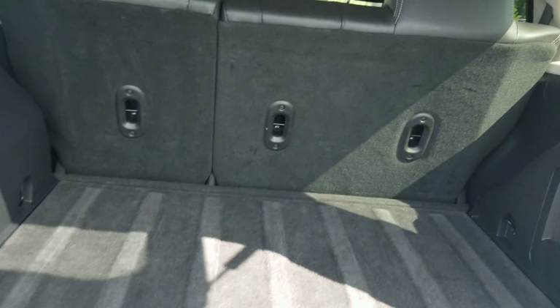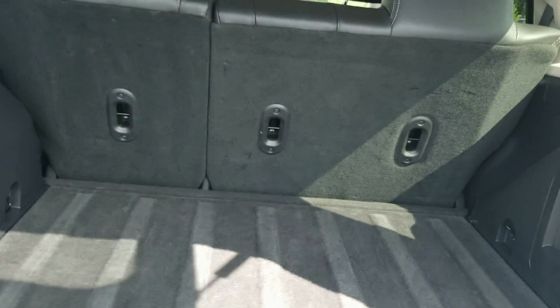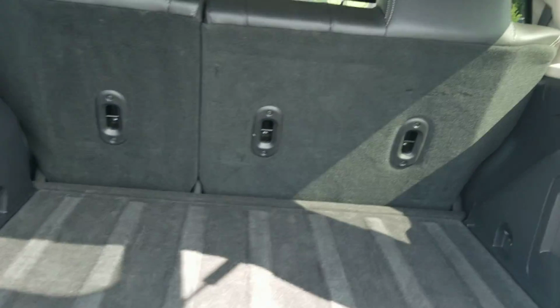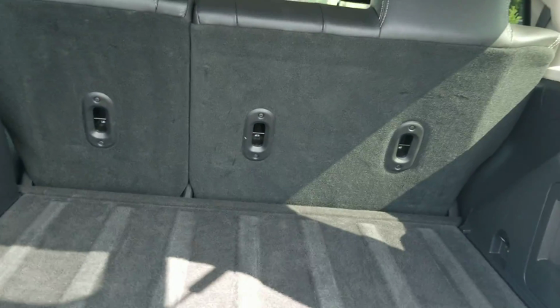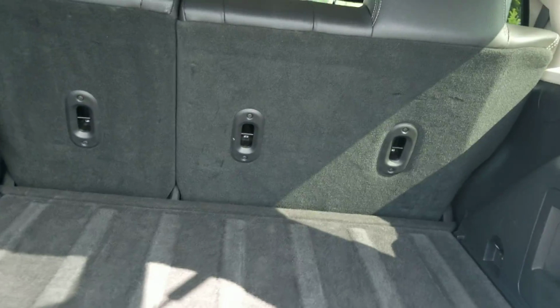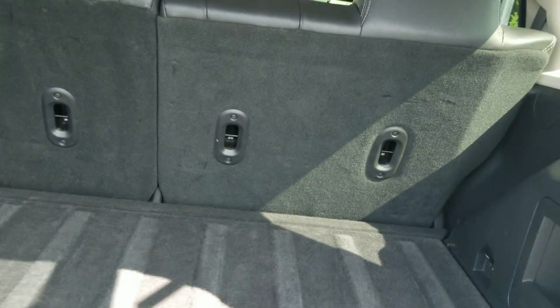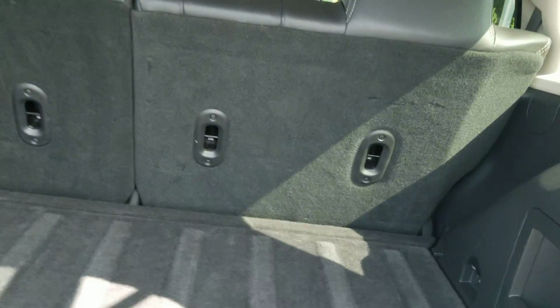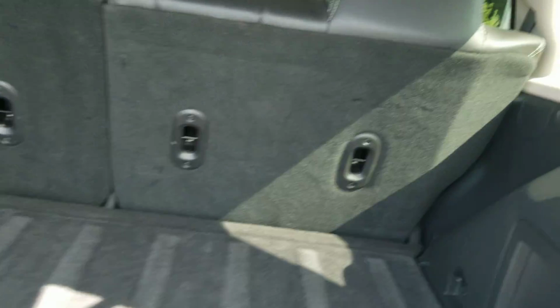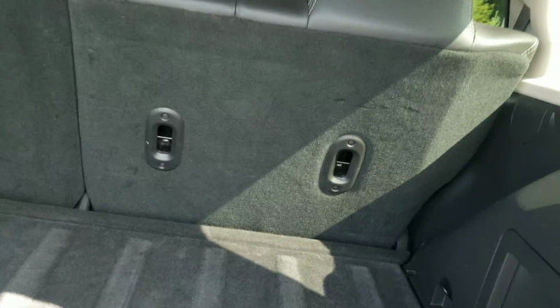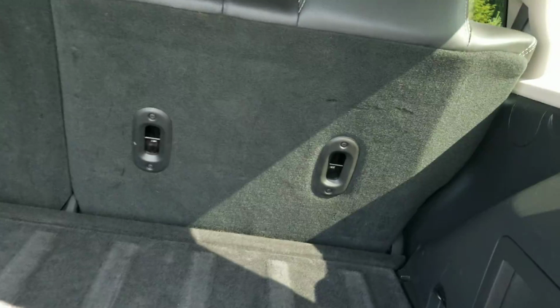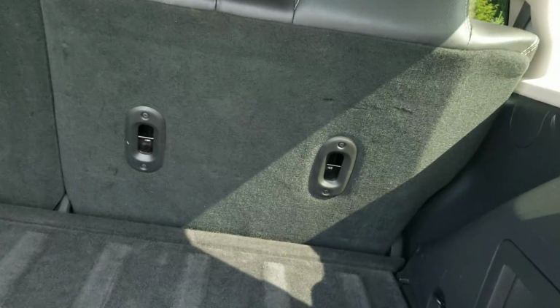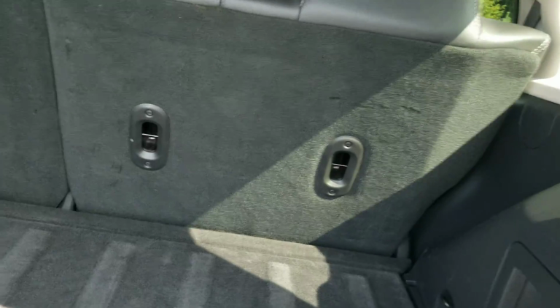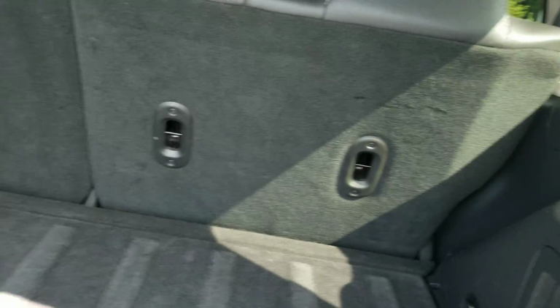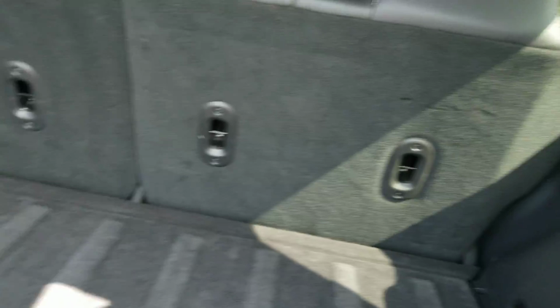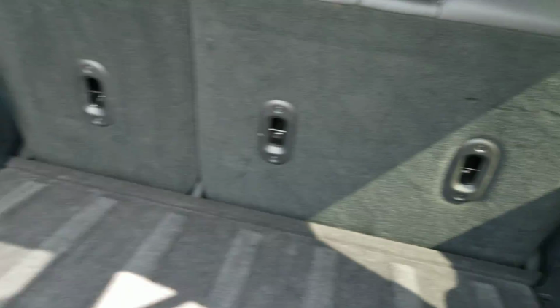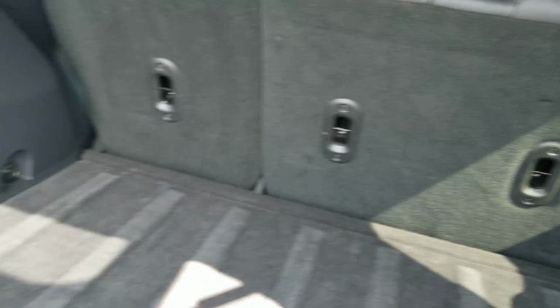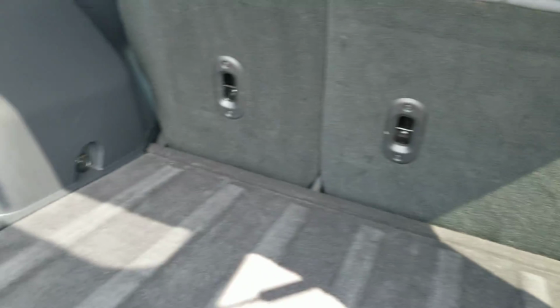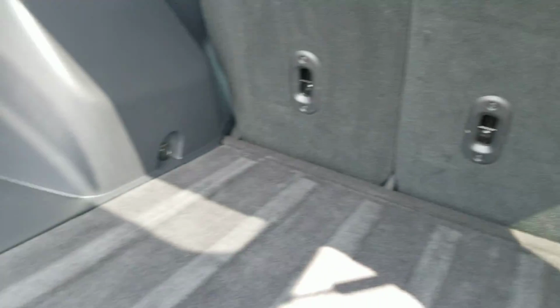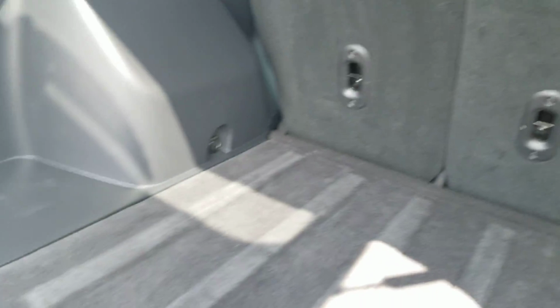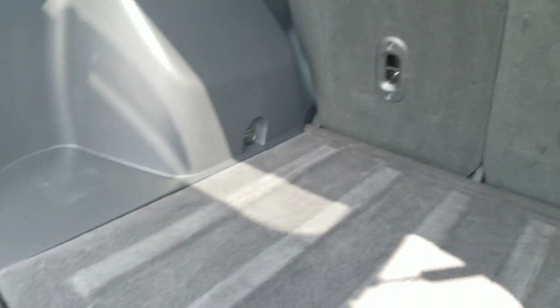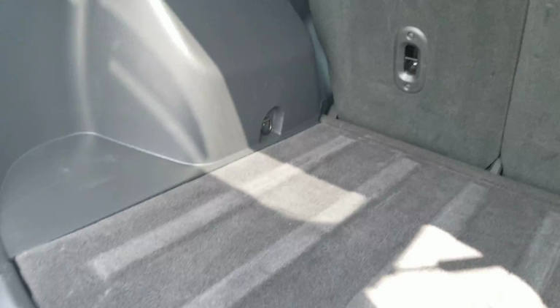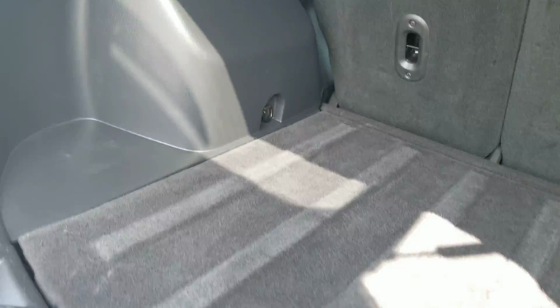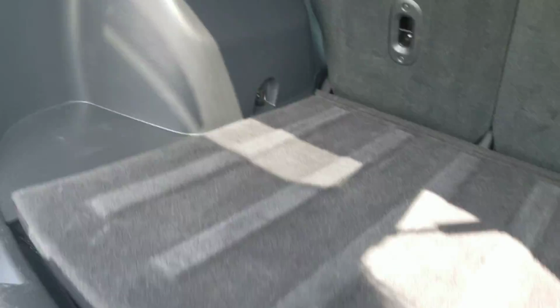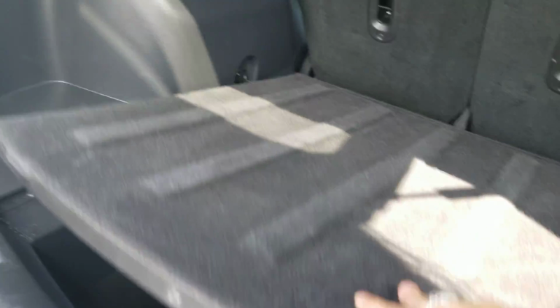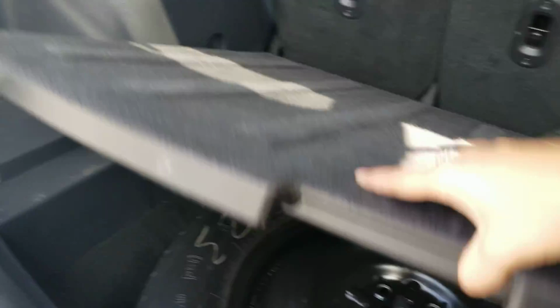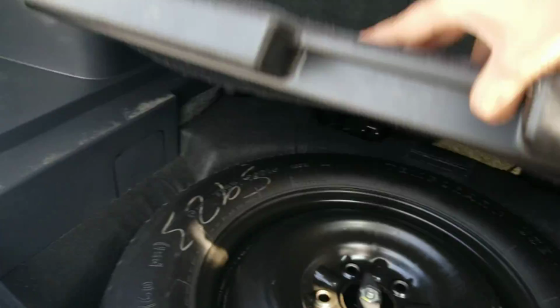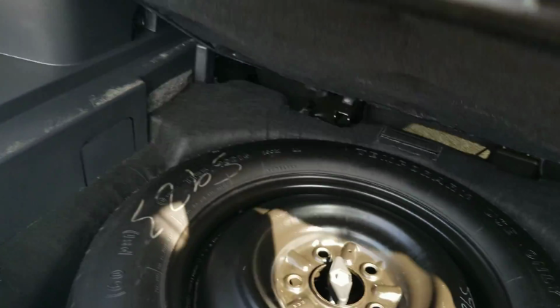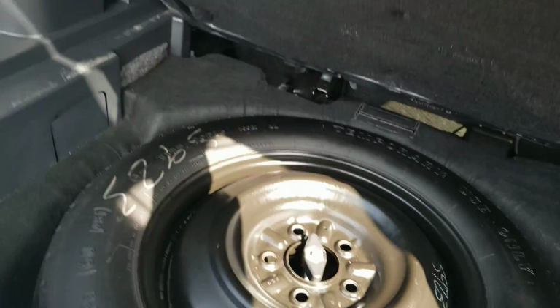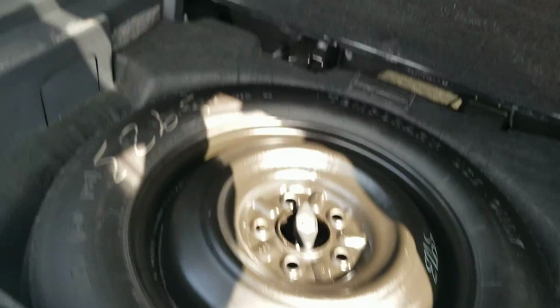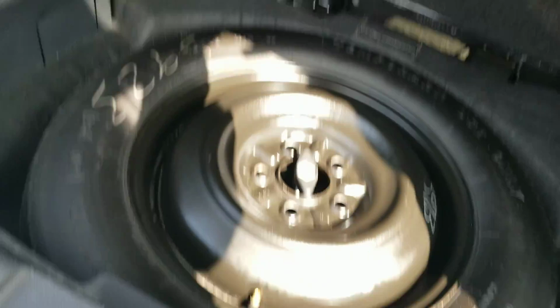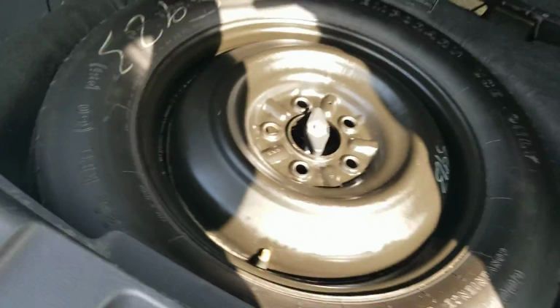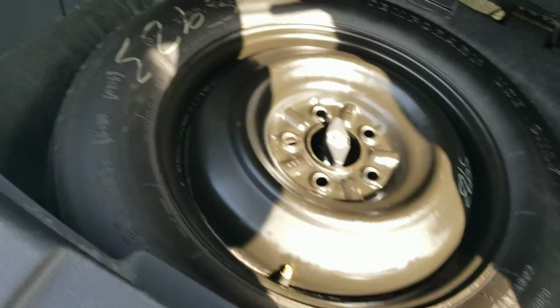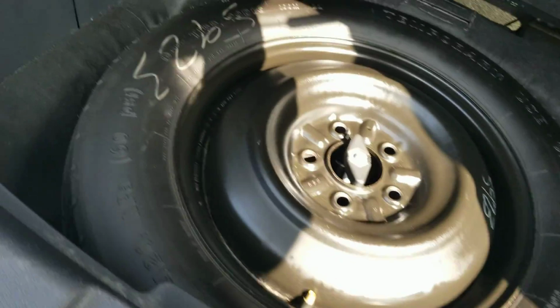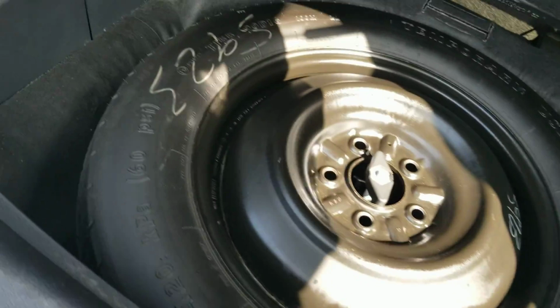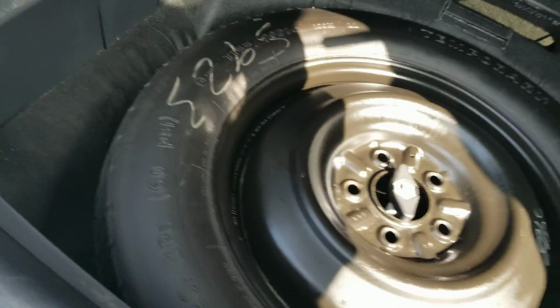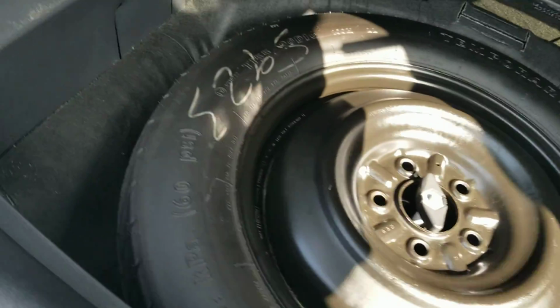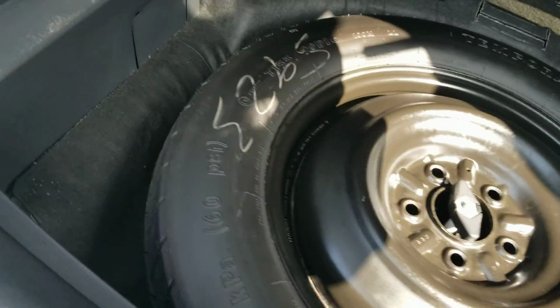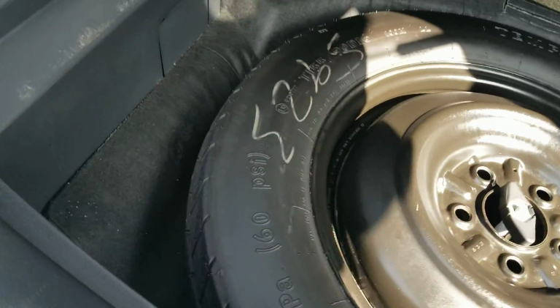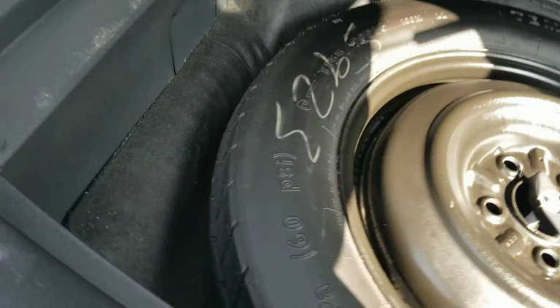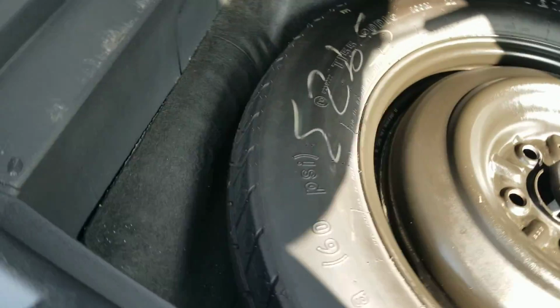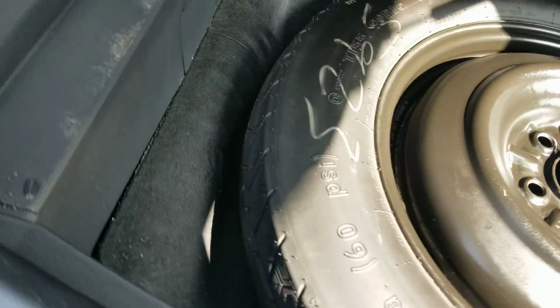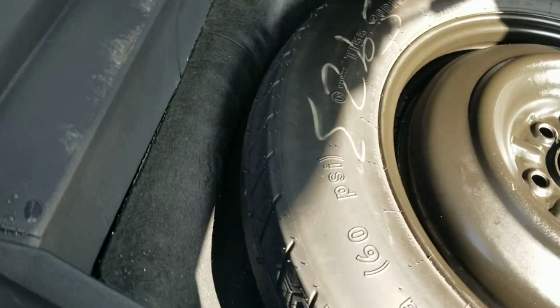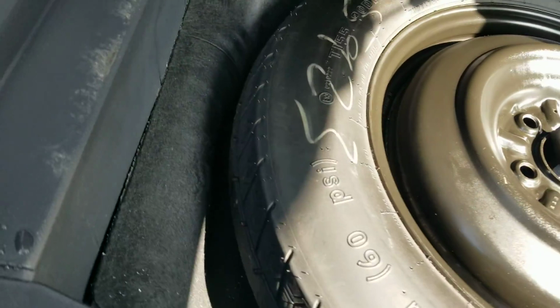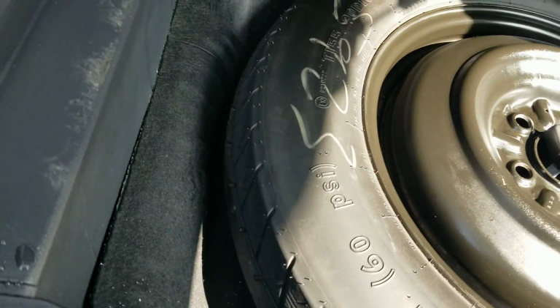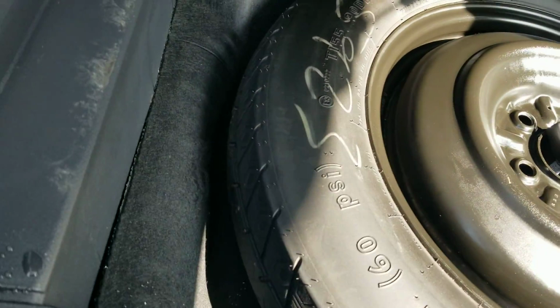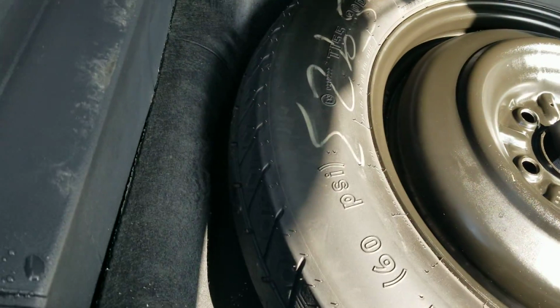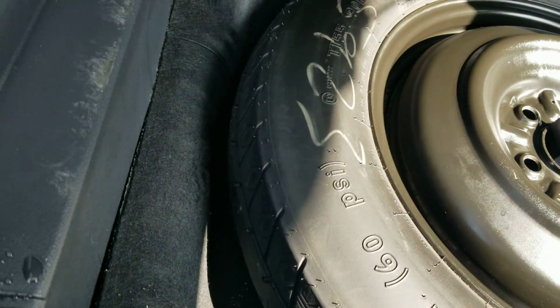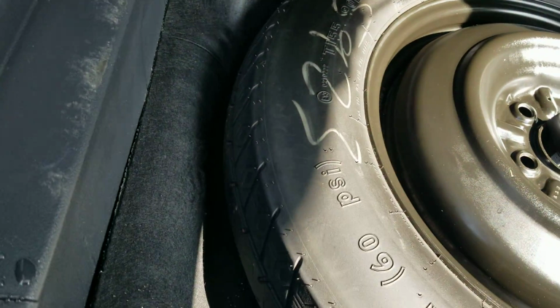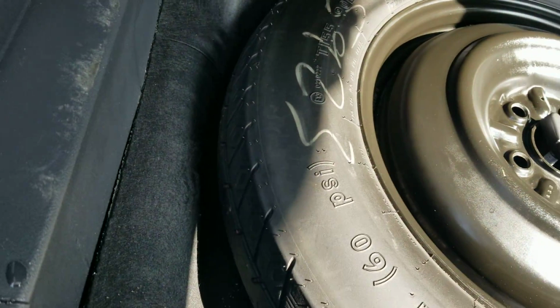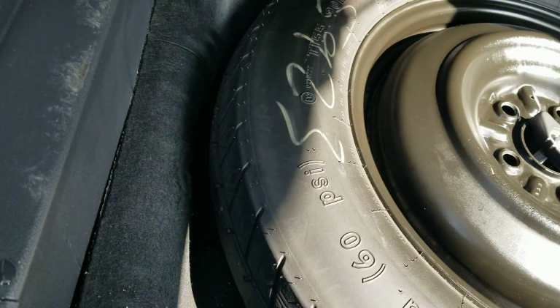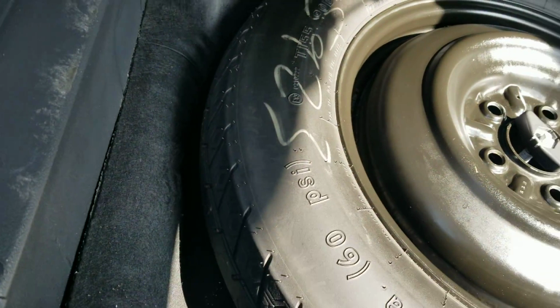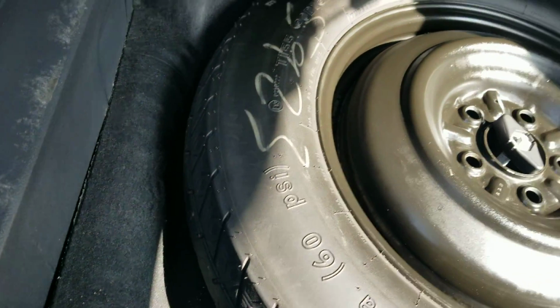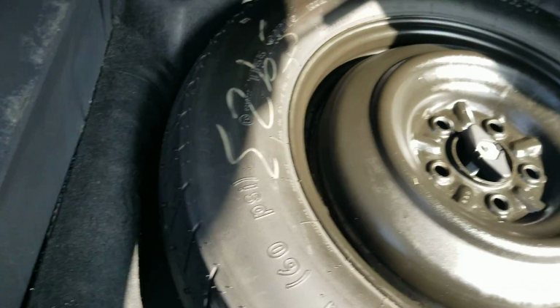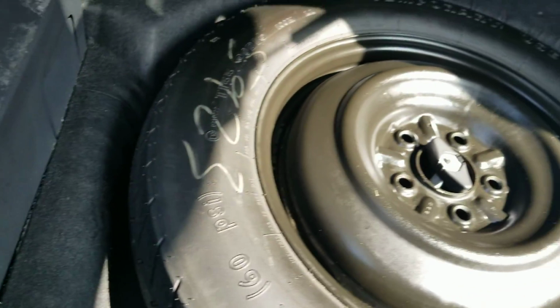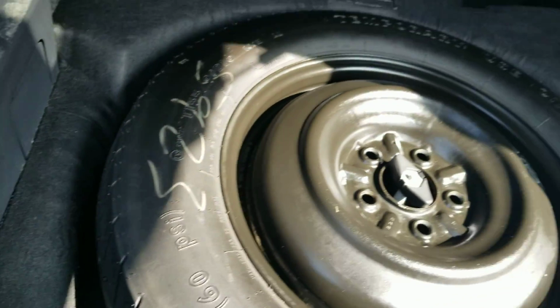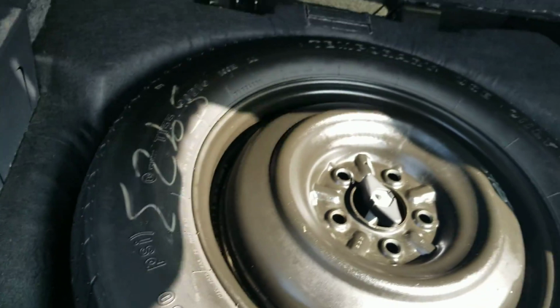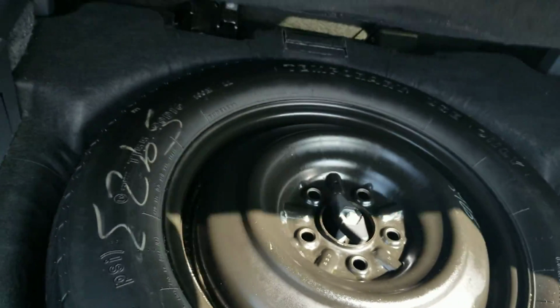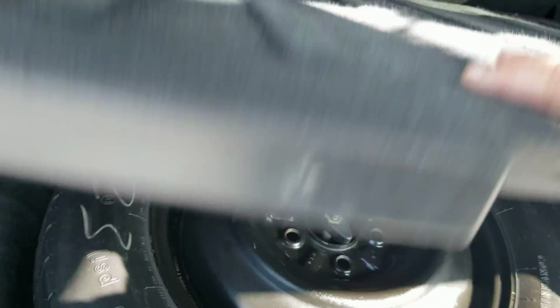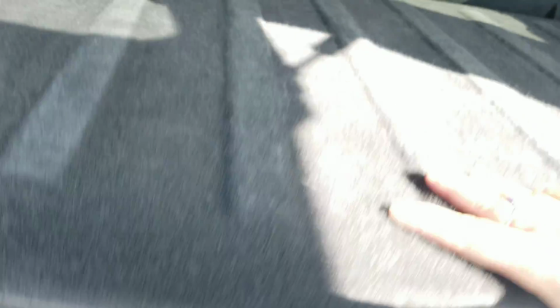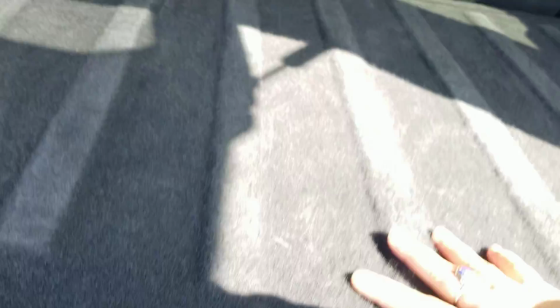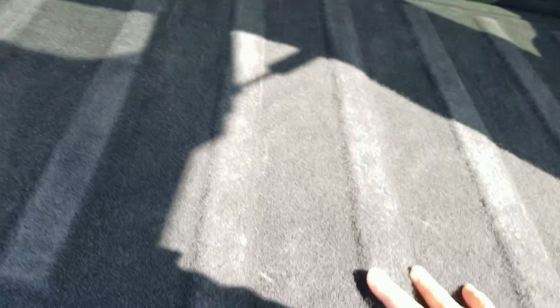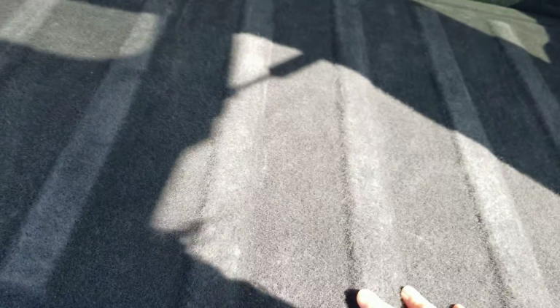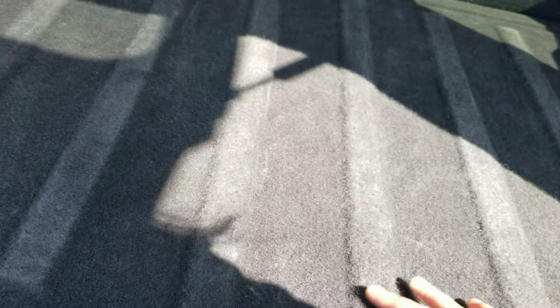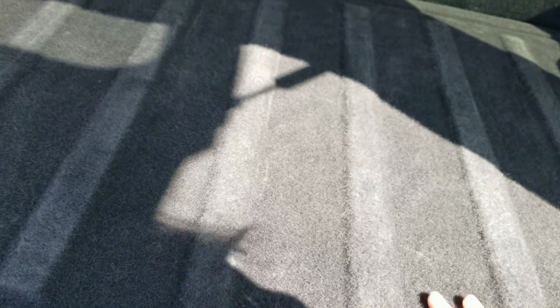There's lots of cargo space here, and the spare tire looks like it hasn't been used.